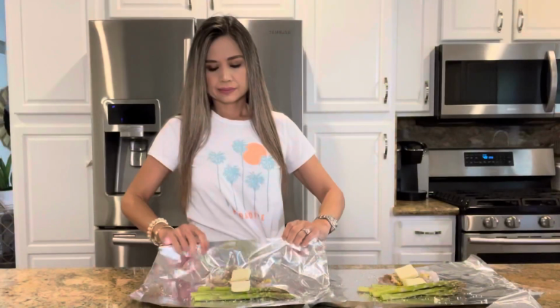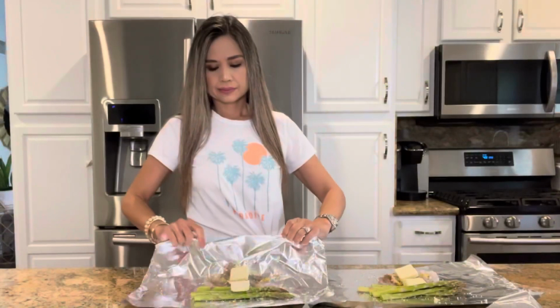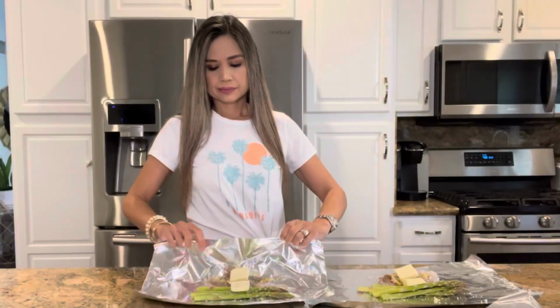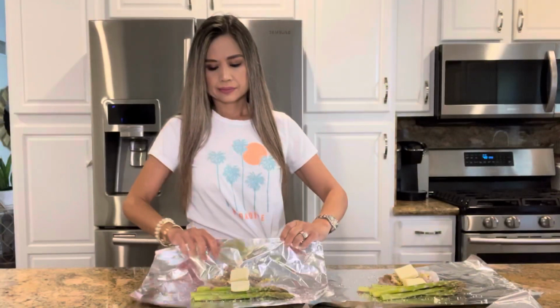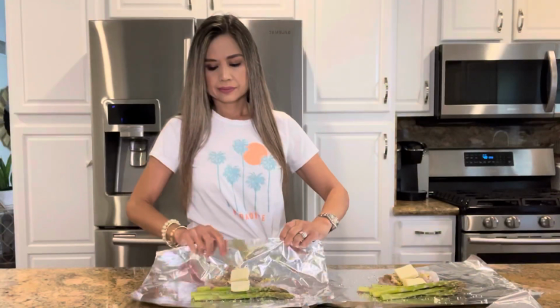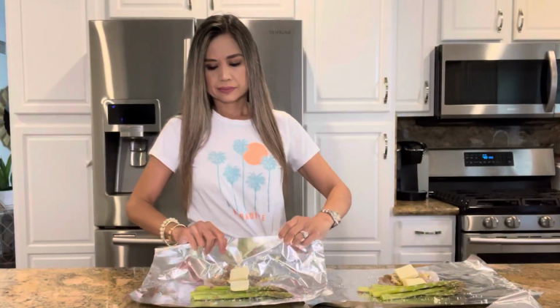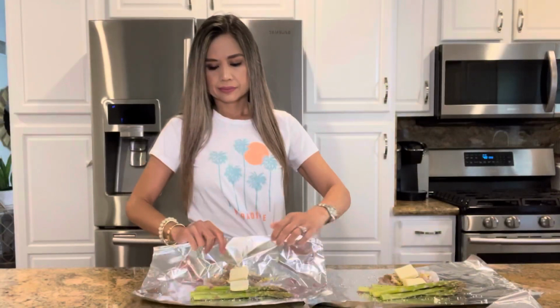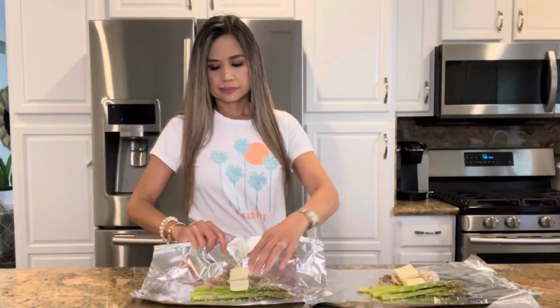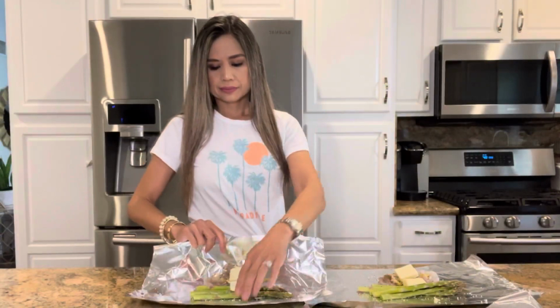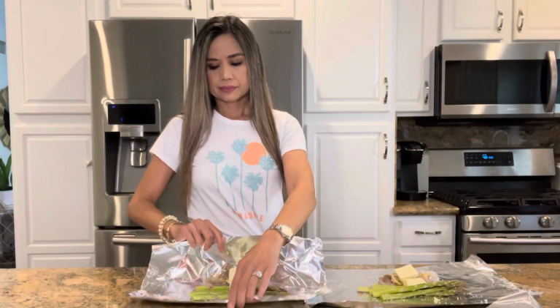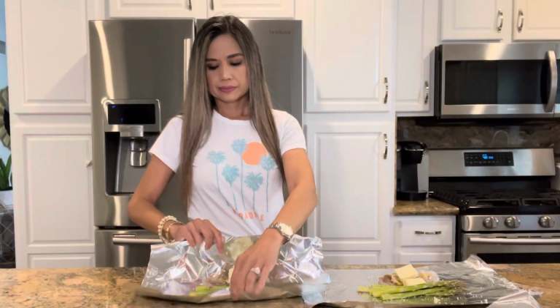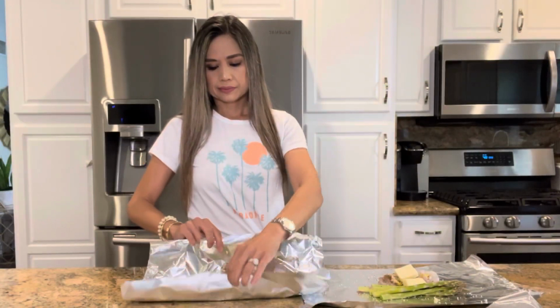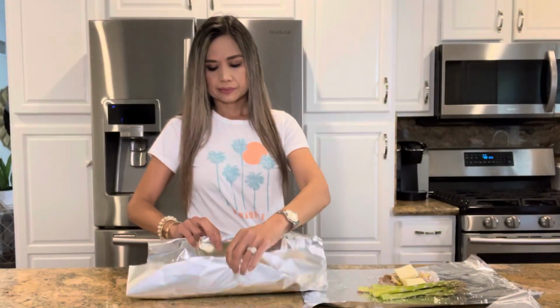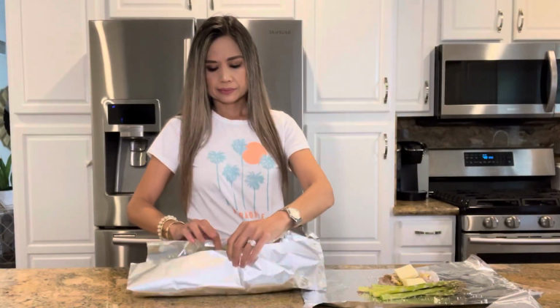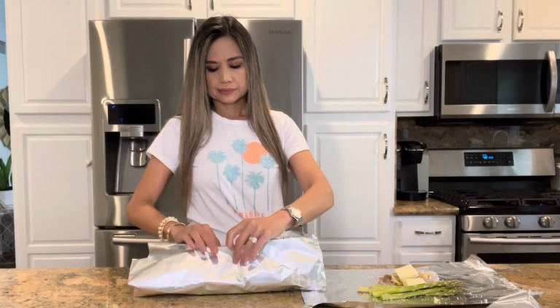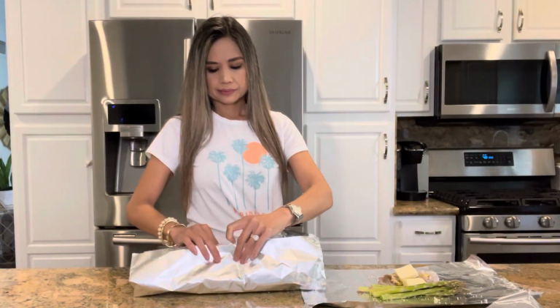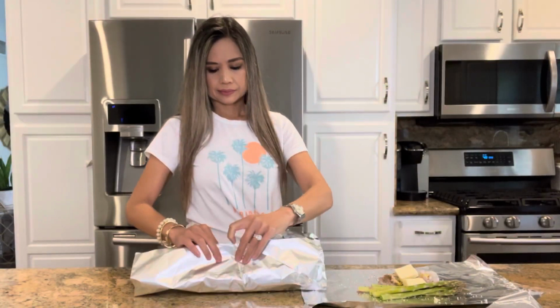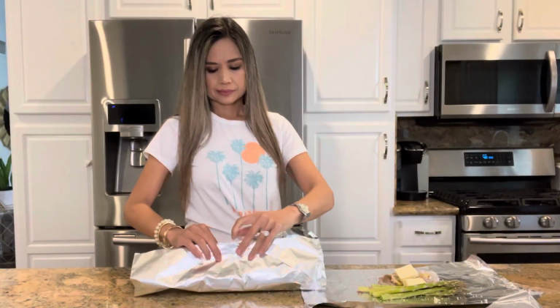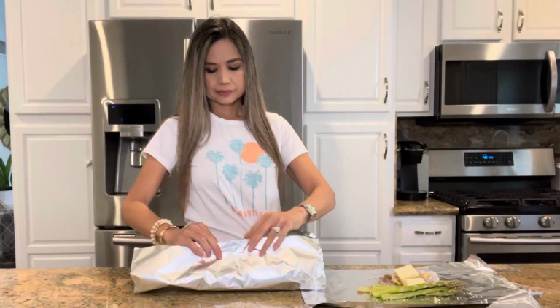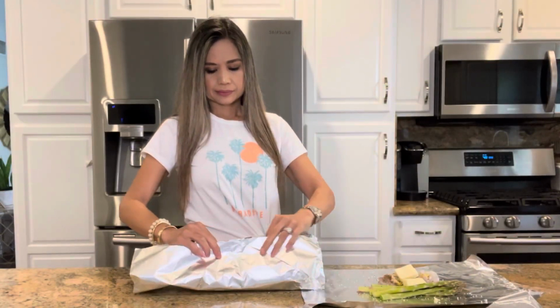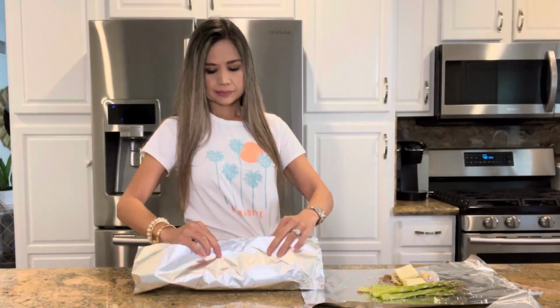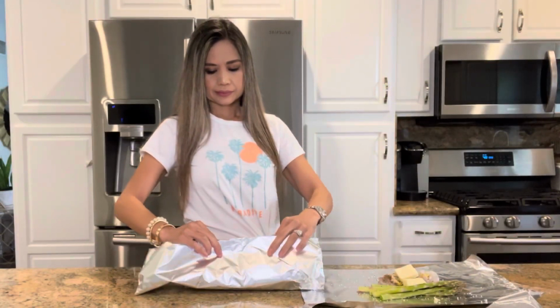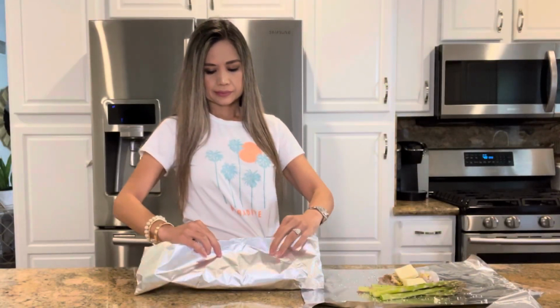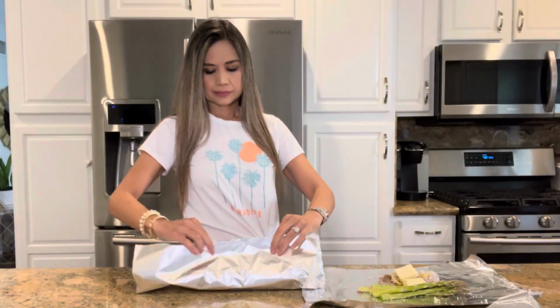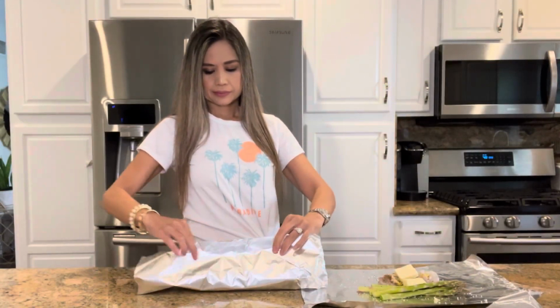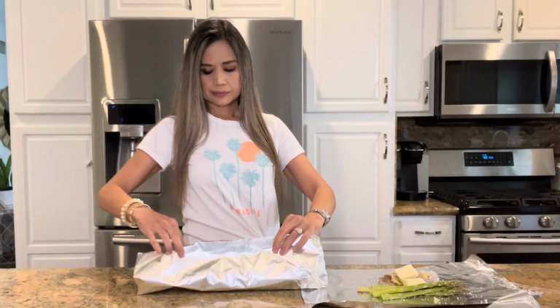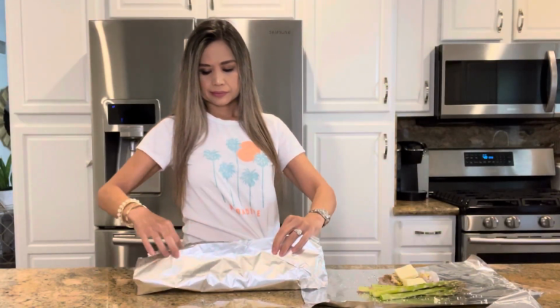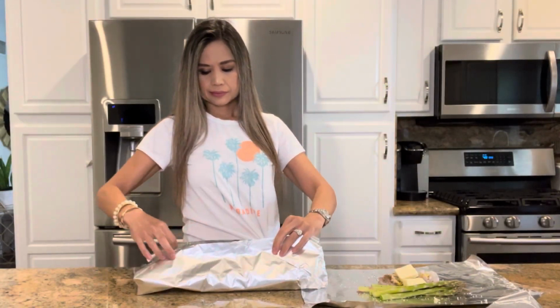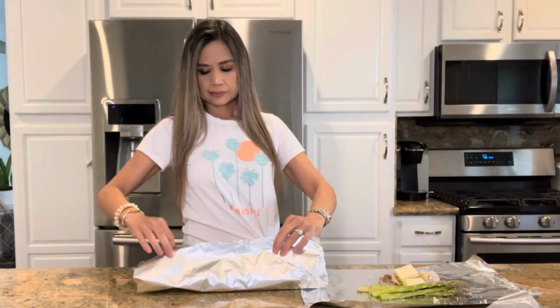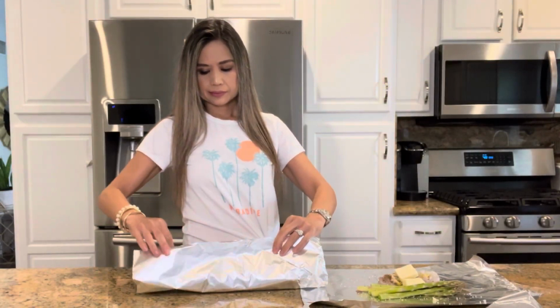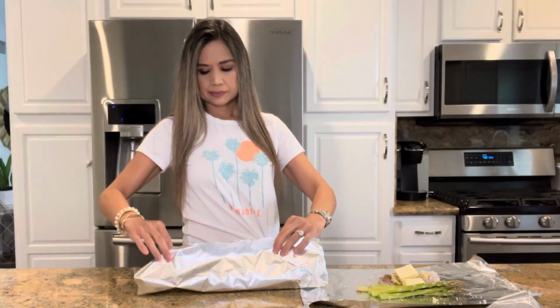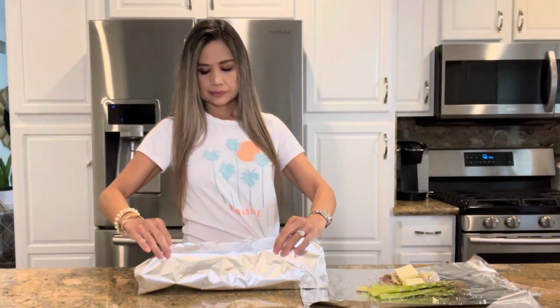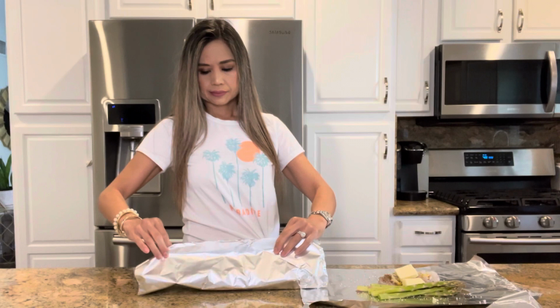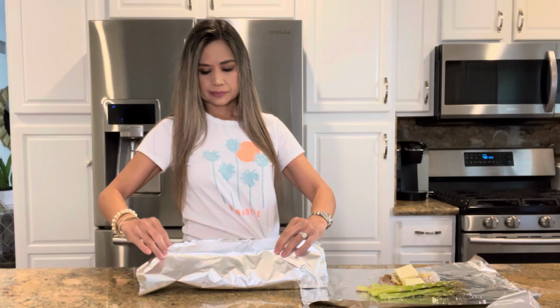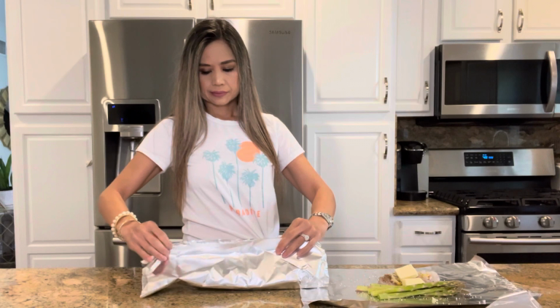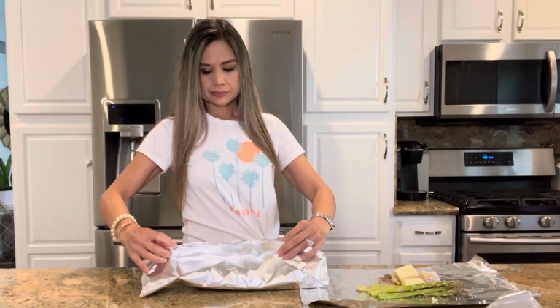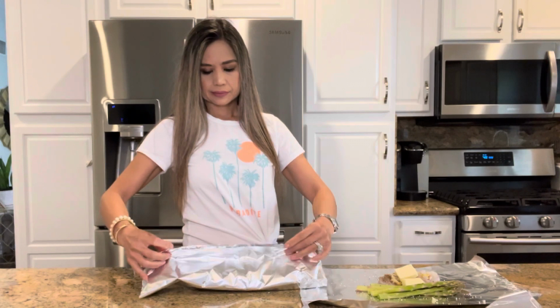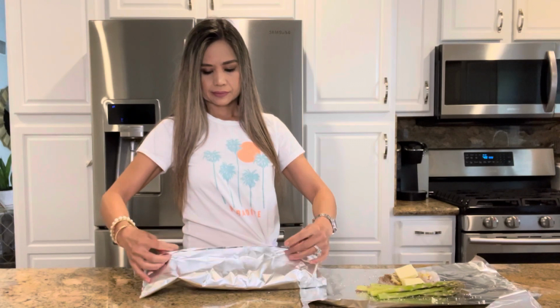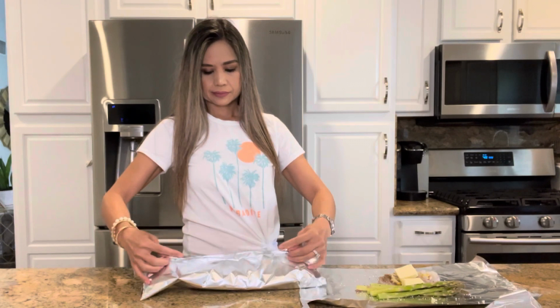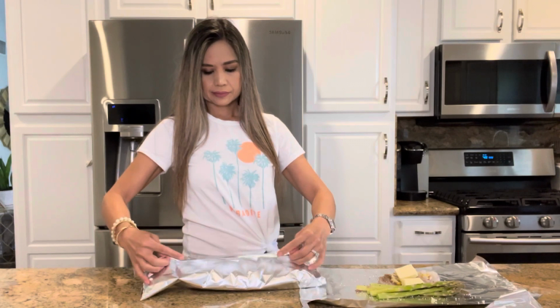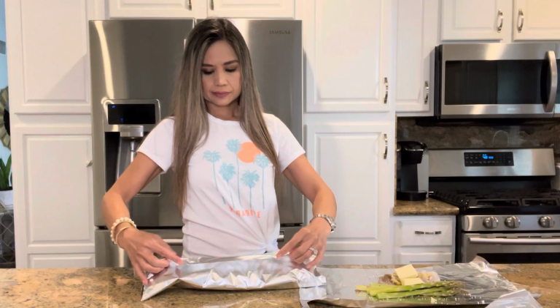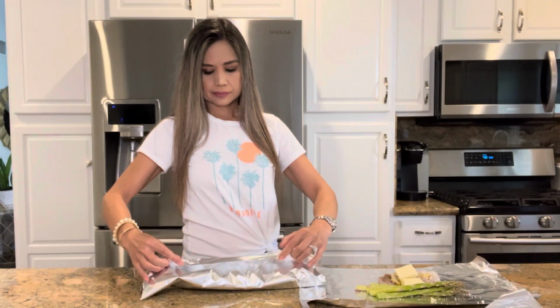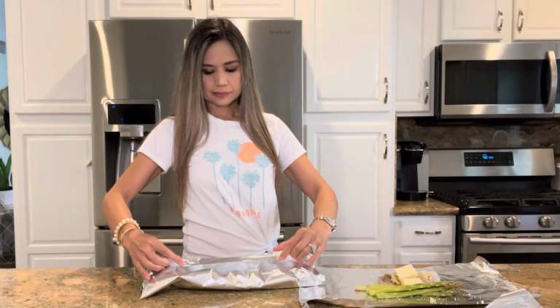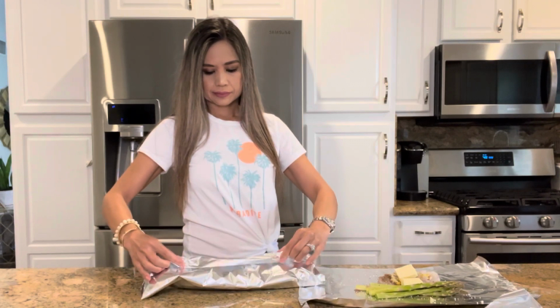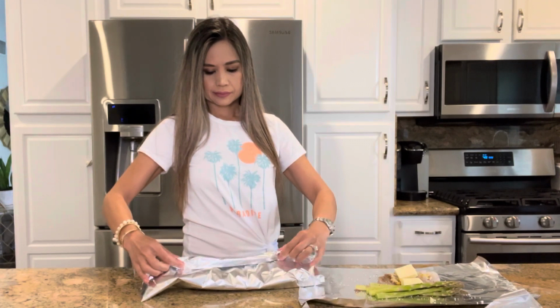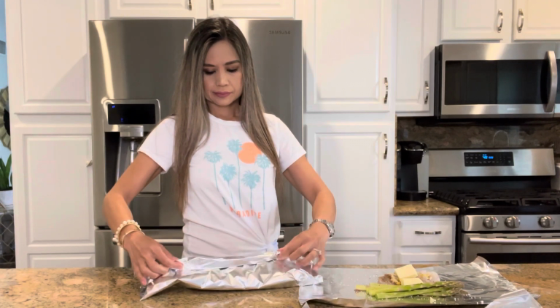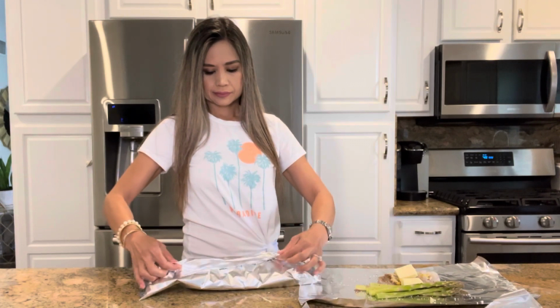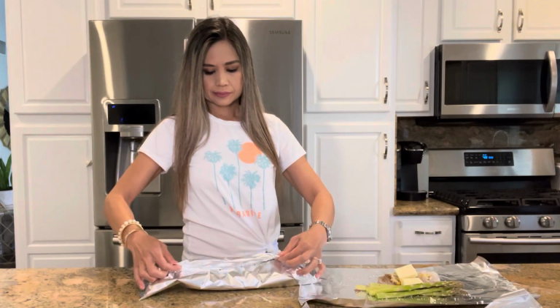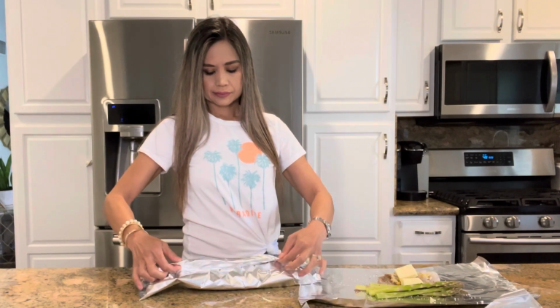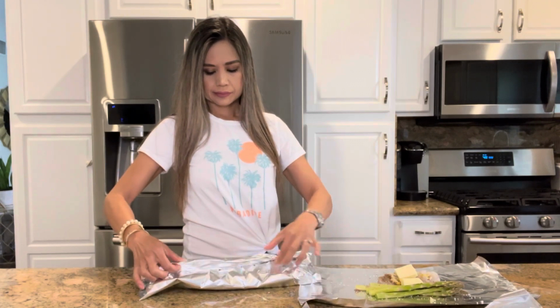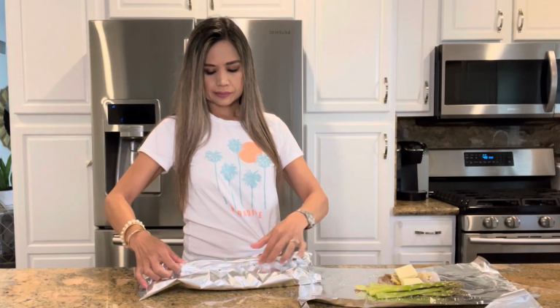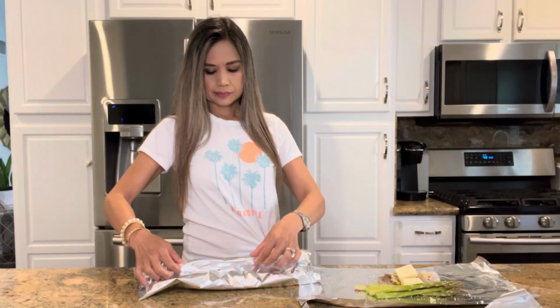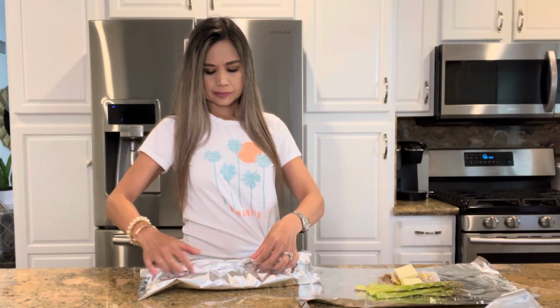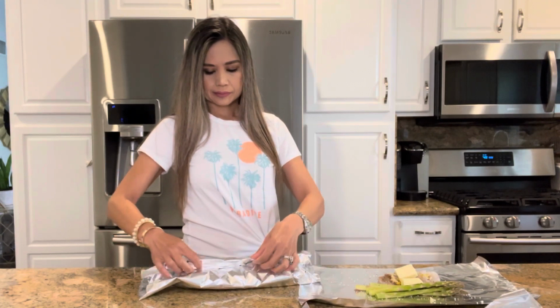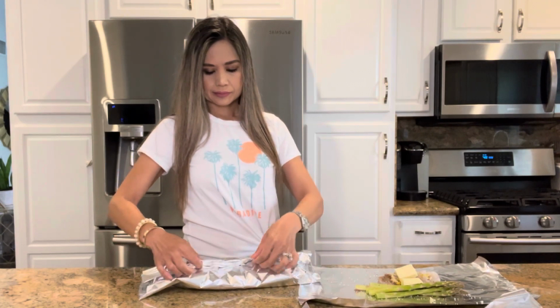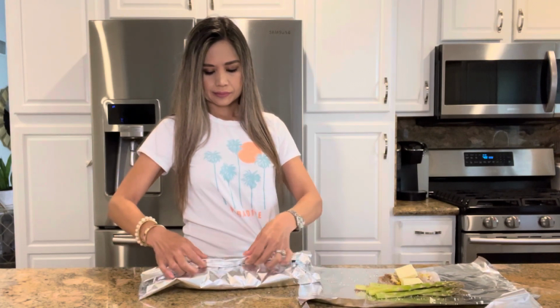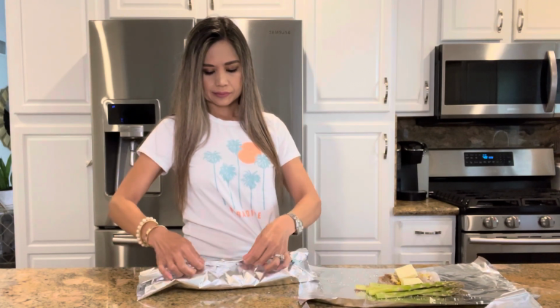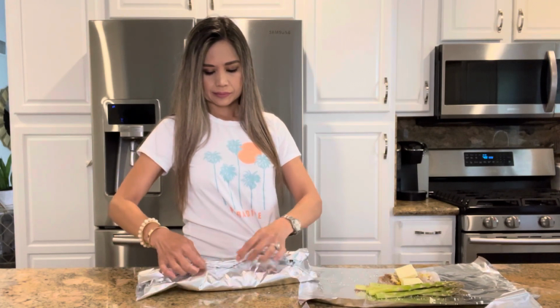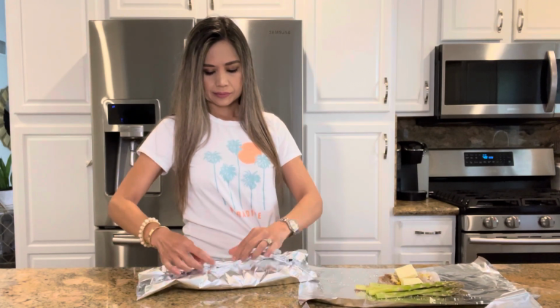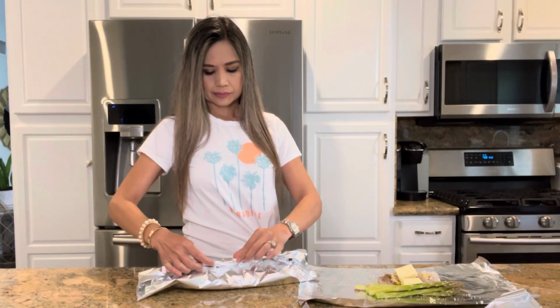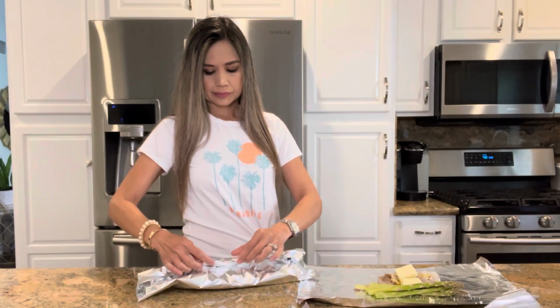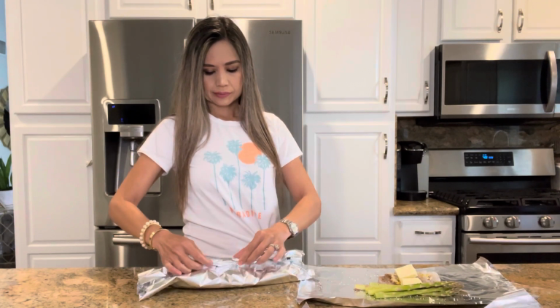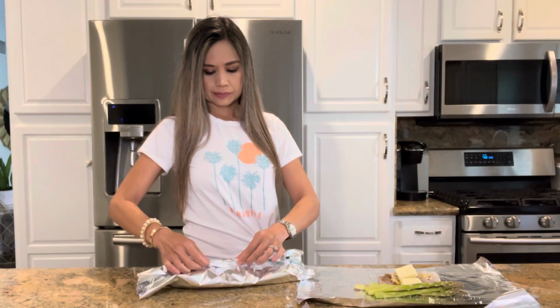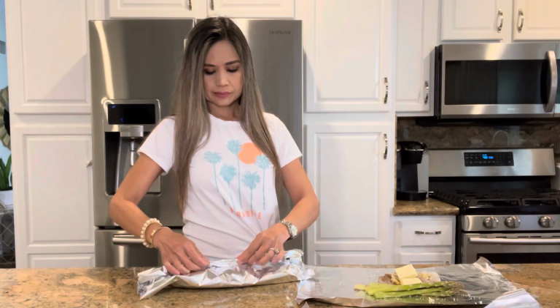To fold the foil packets, we're going to seal the center first, leaving a little bit of space for the air to circulate, and then we're going to roll up the ends.